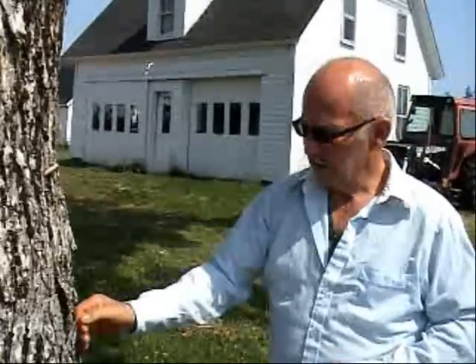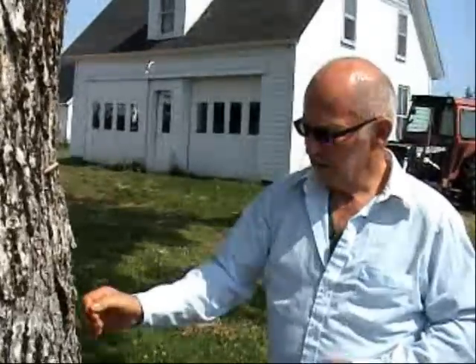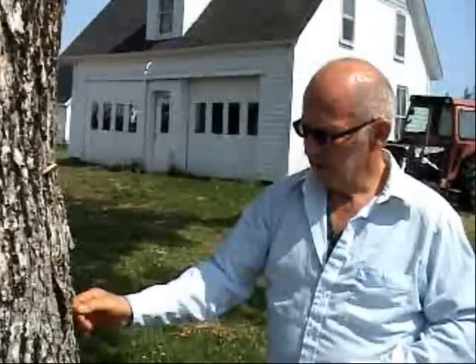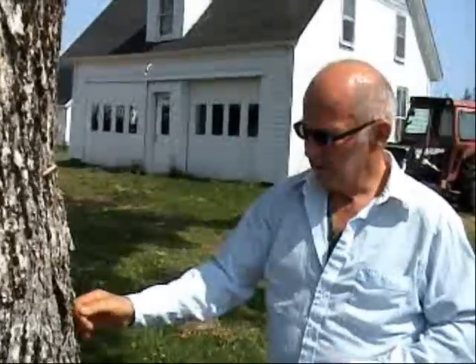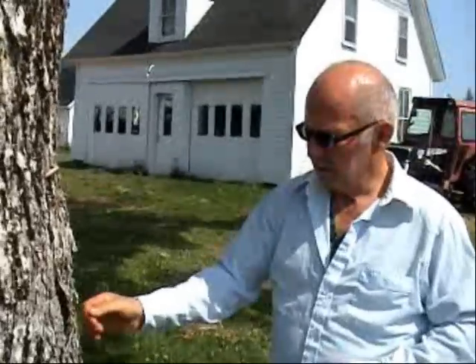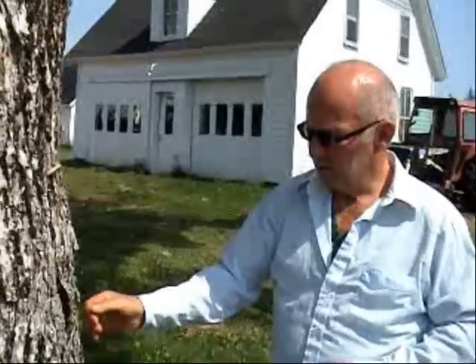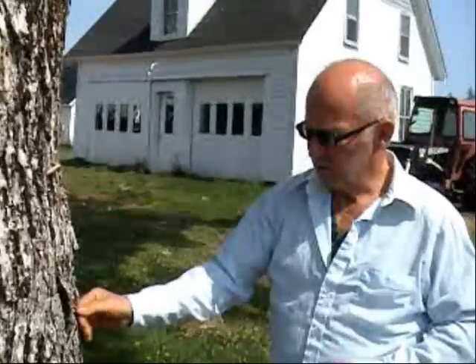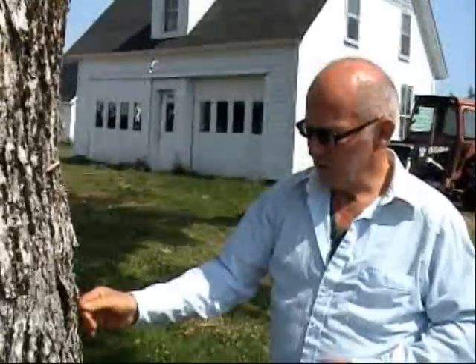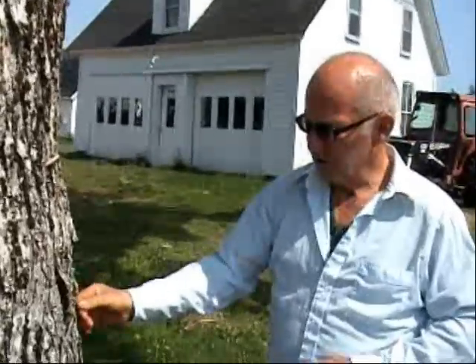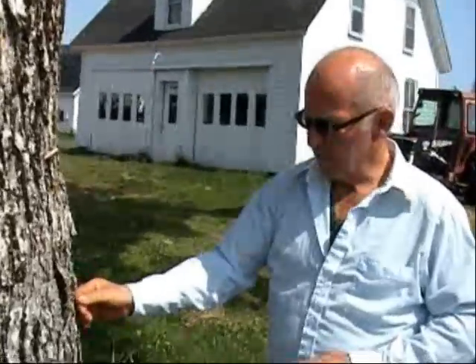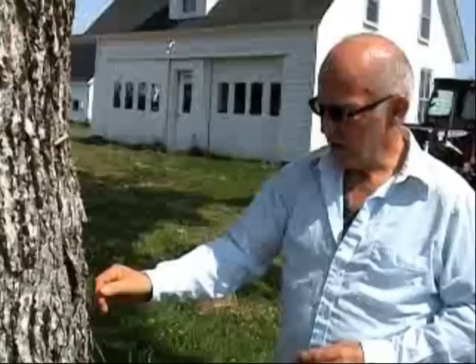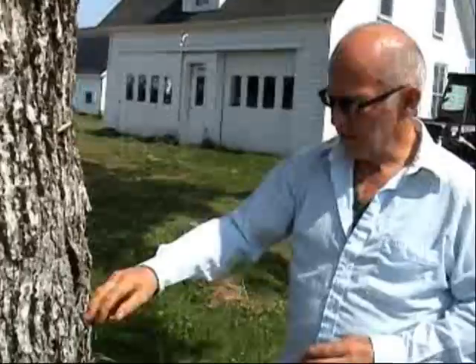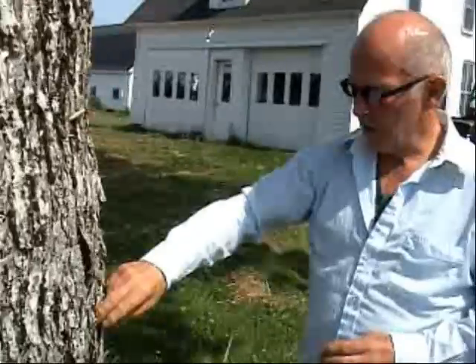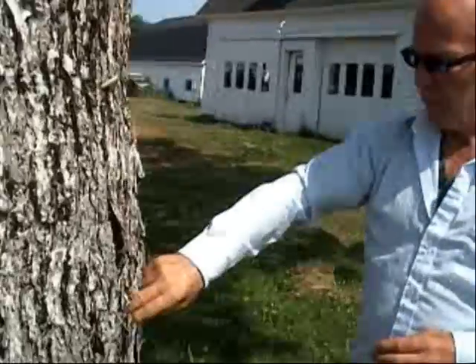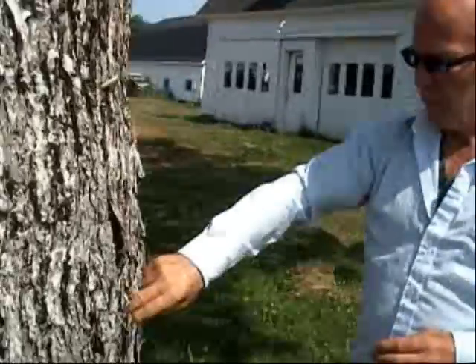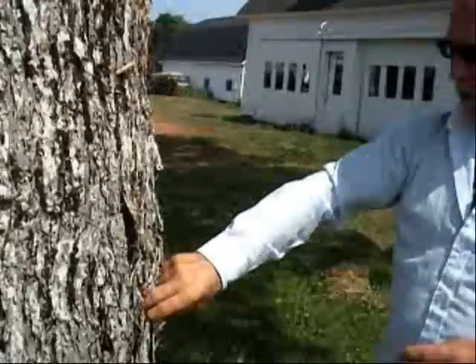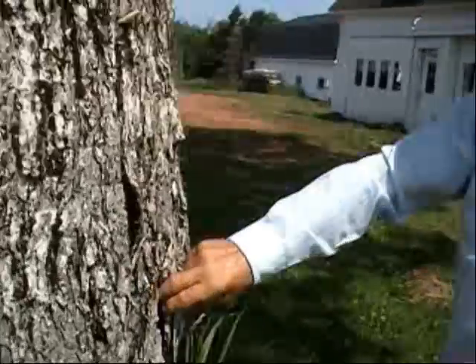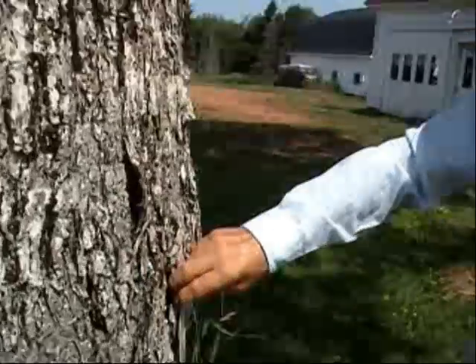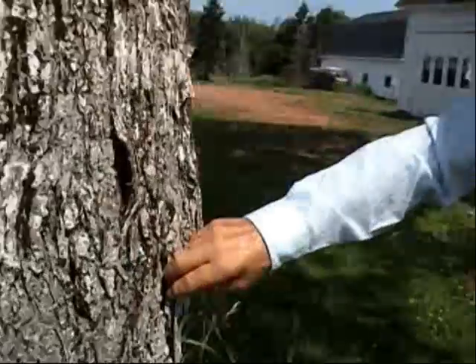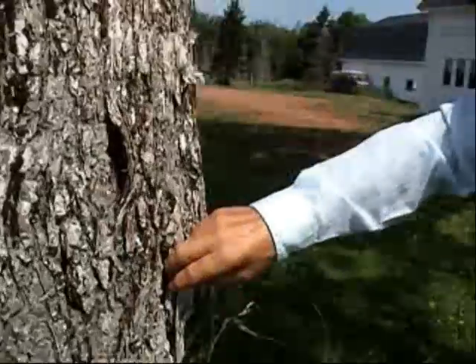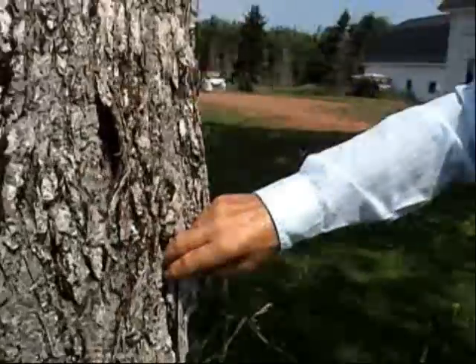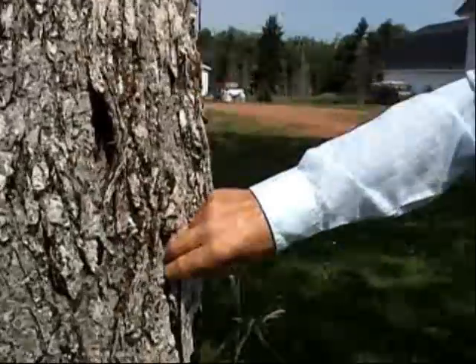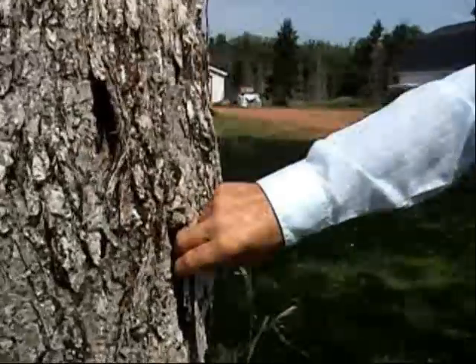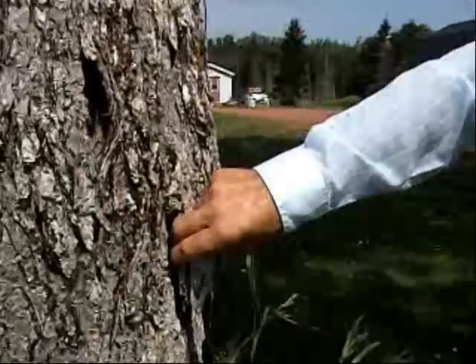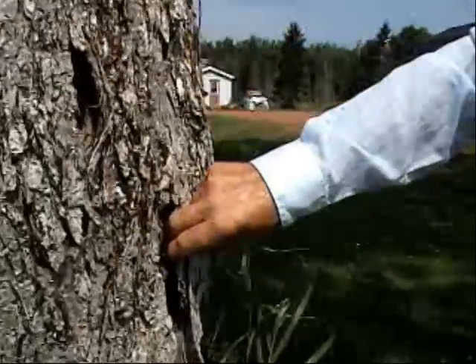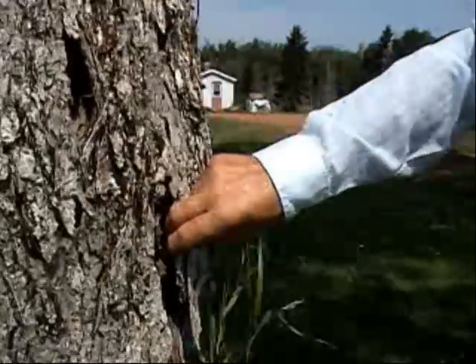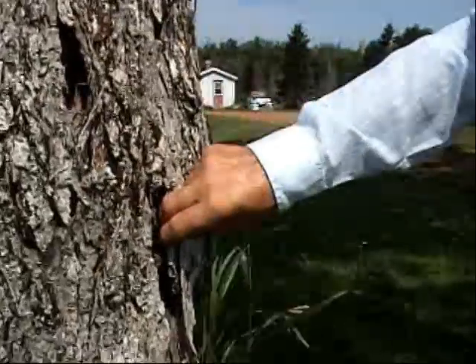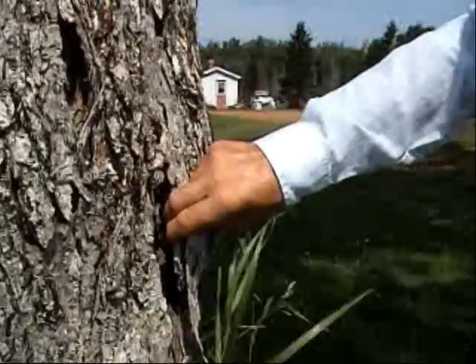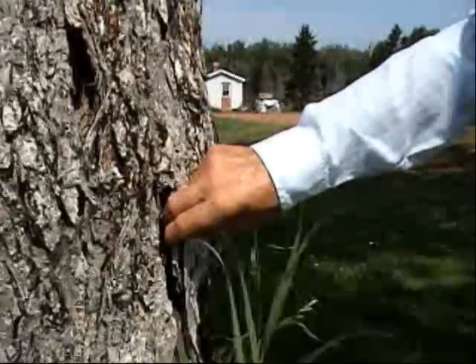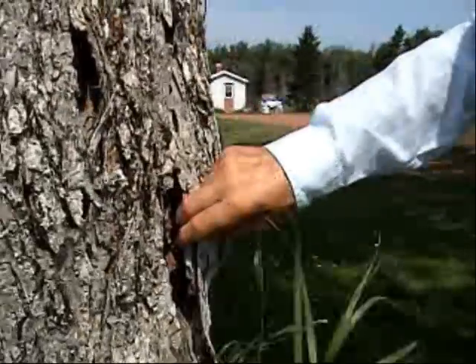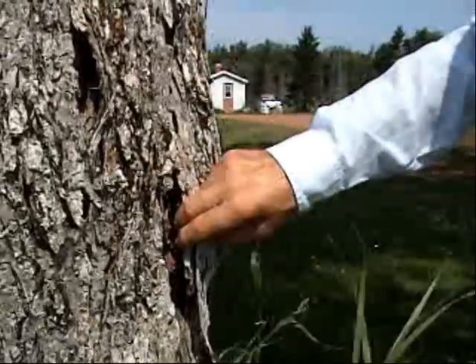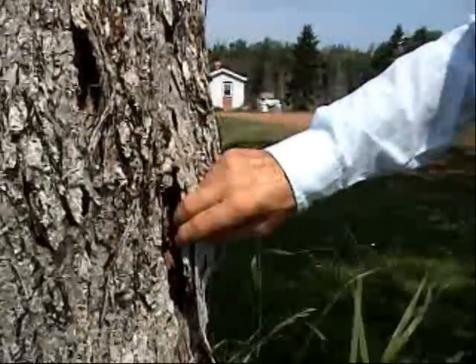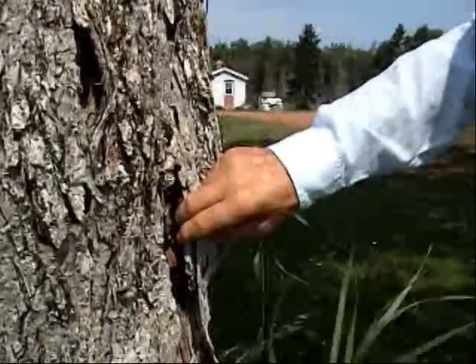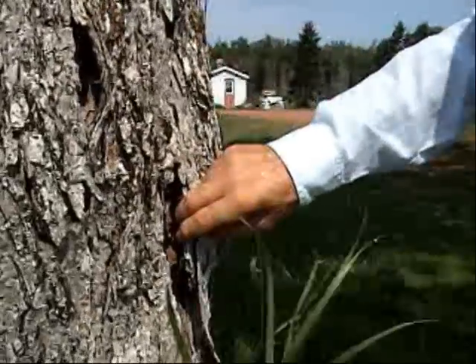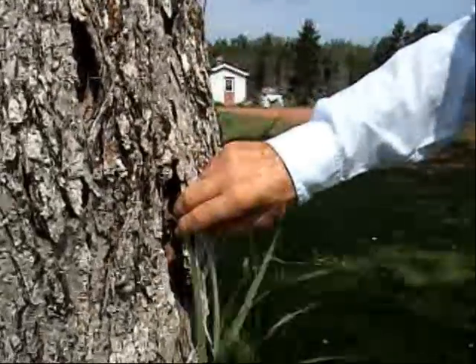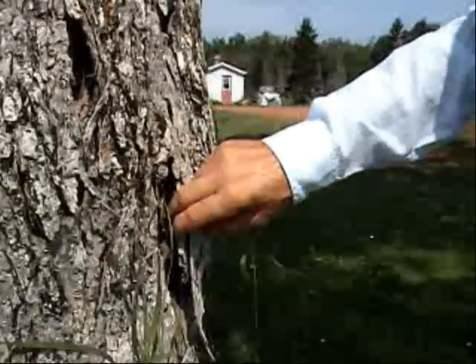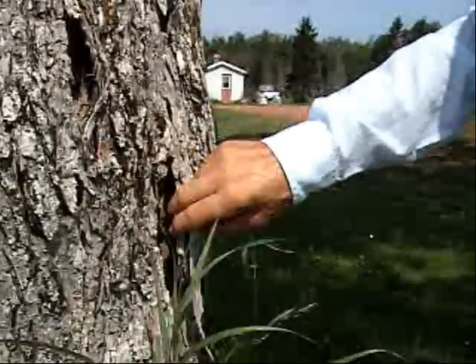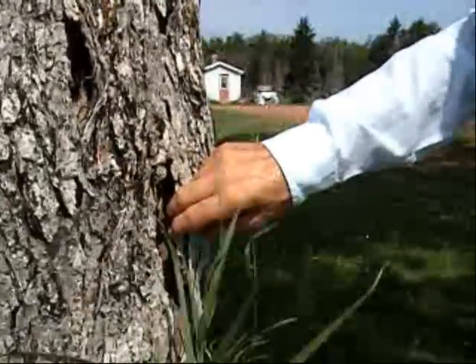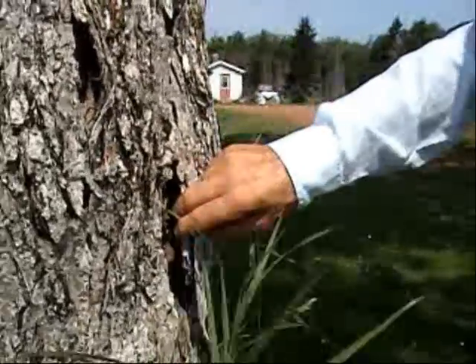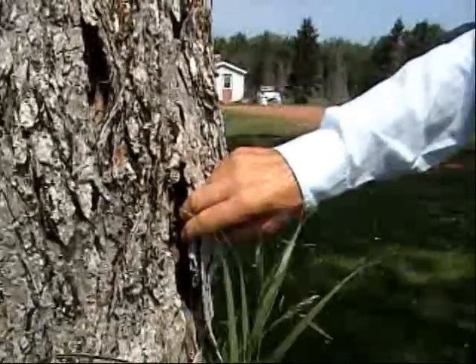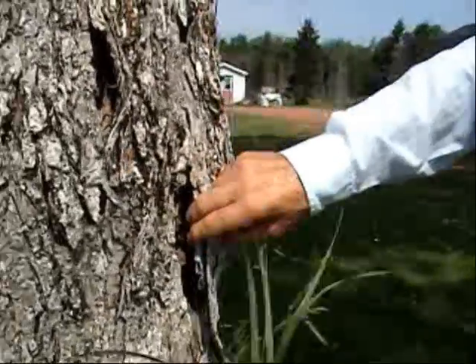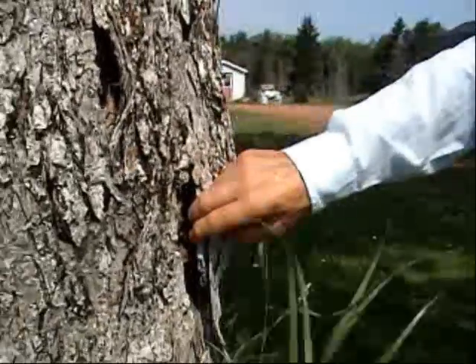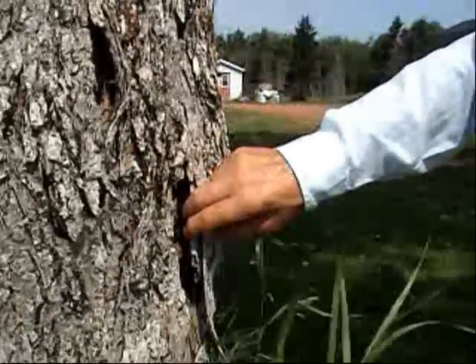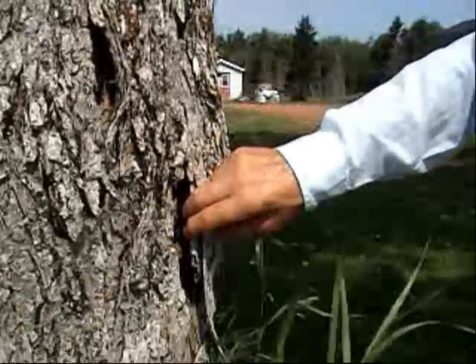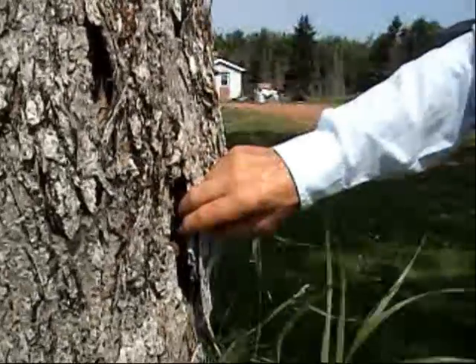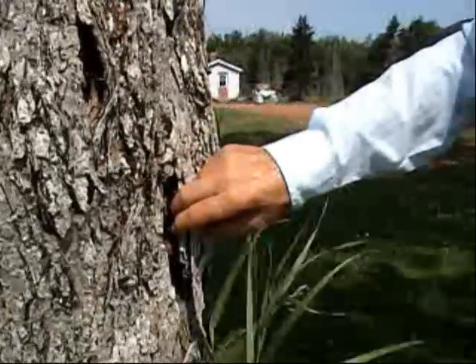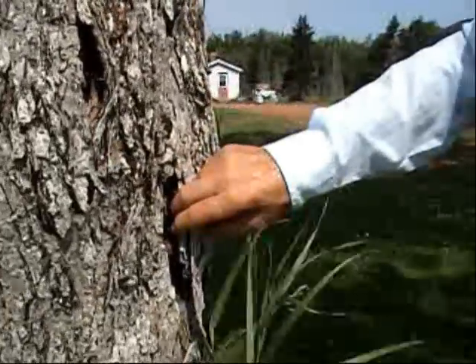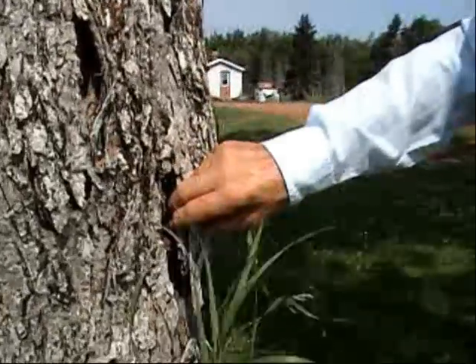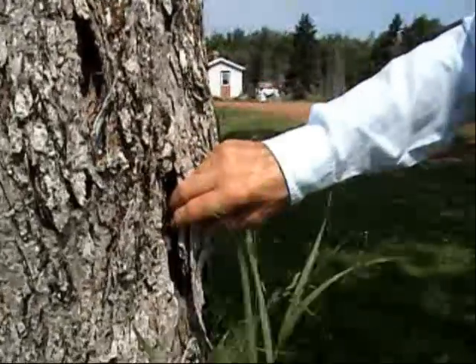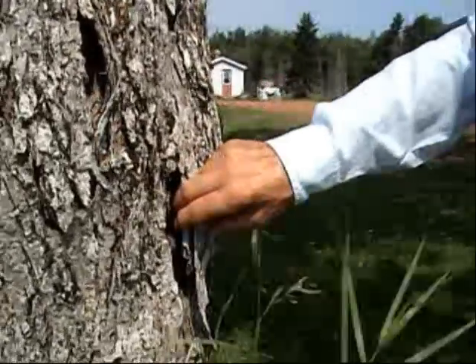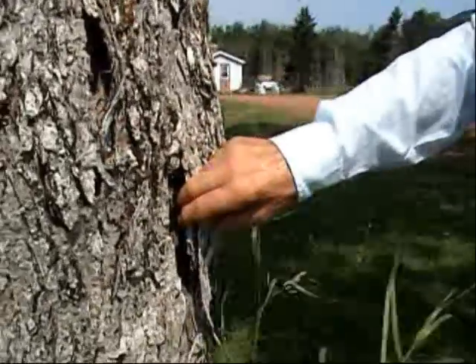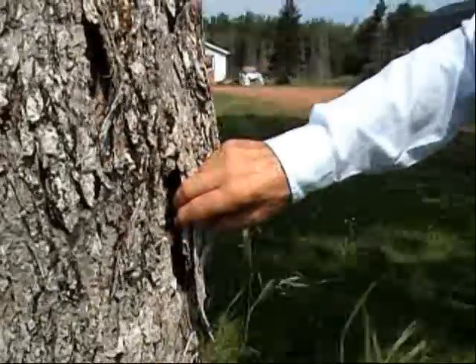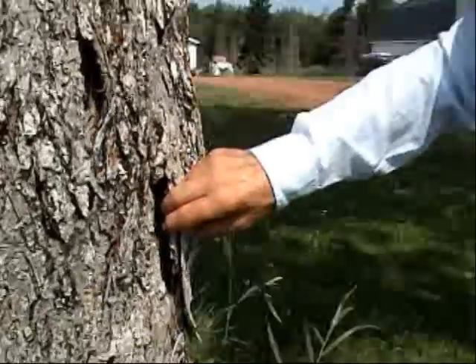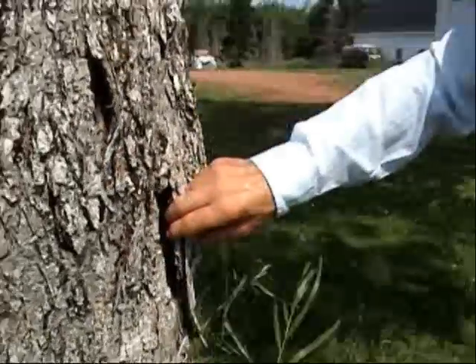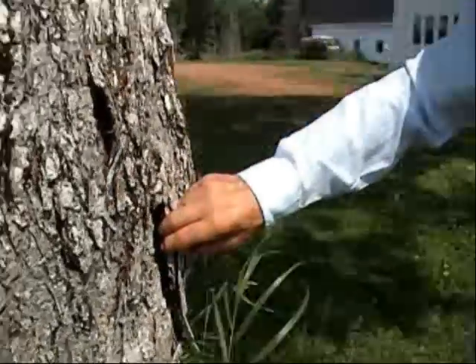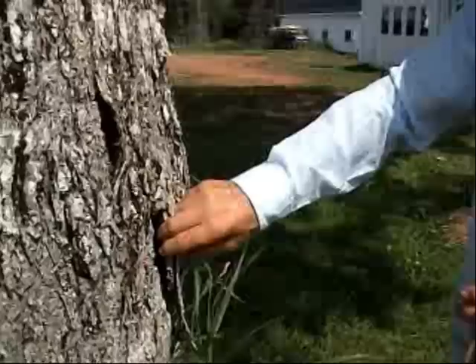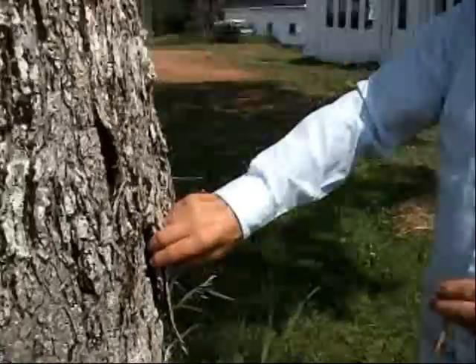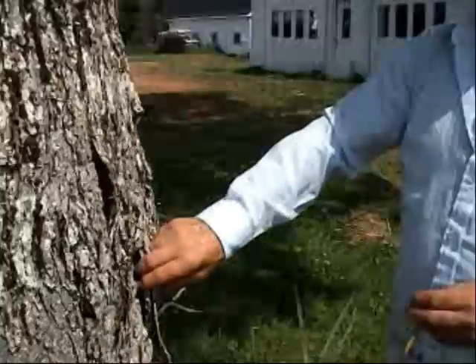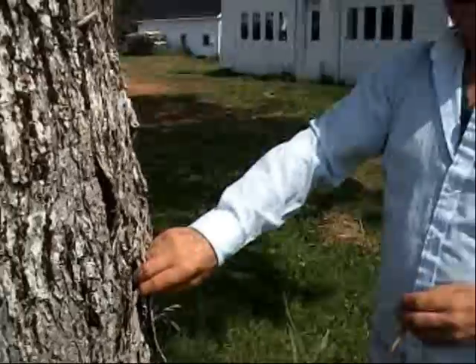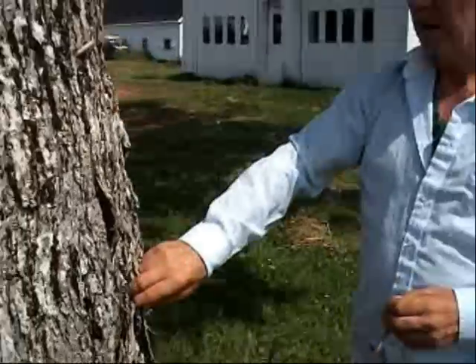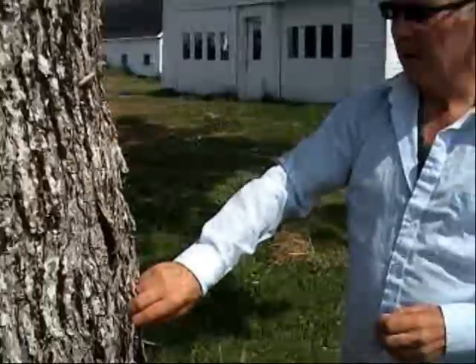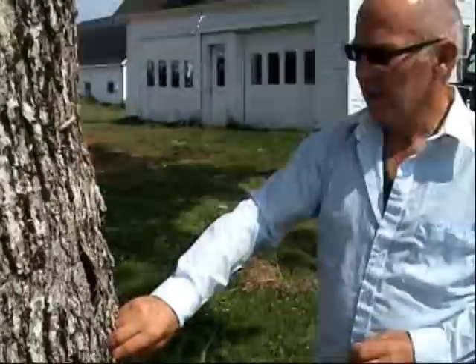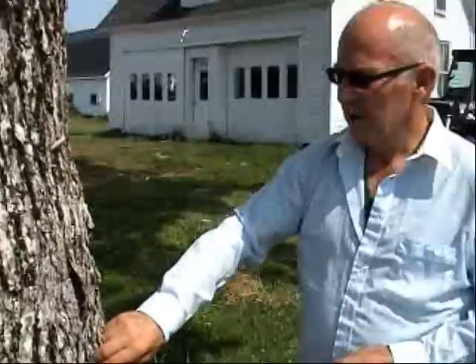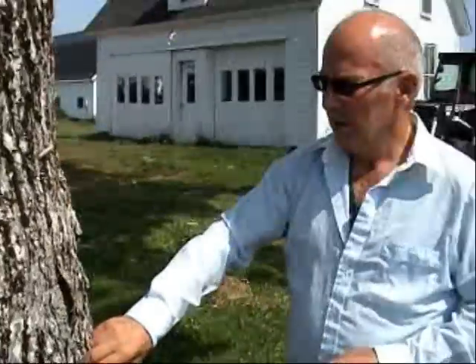If you put too much in, it distorts the bark — the bark will pull away from the main trunk, like that. That never killed the tree, but it could if I had kept going.